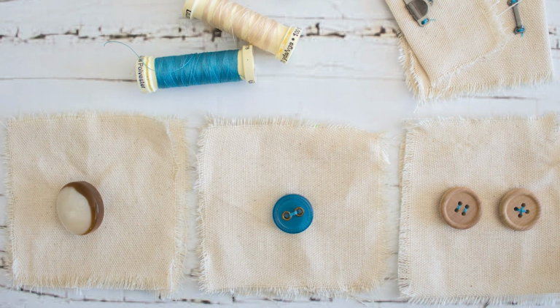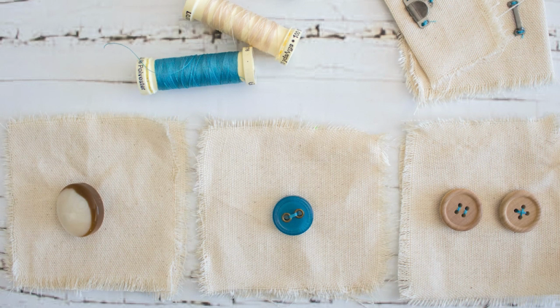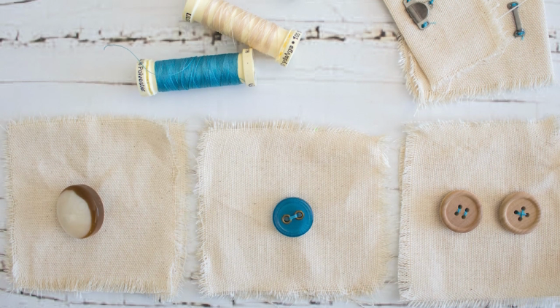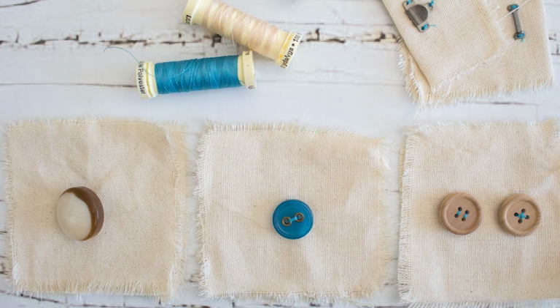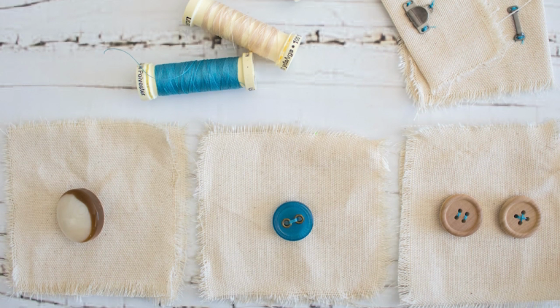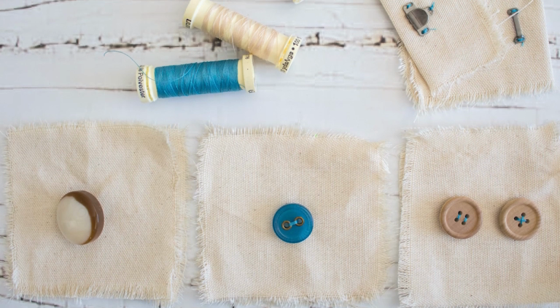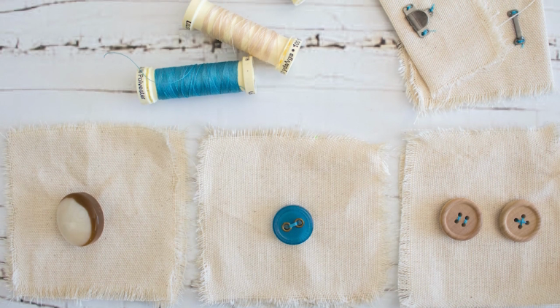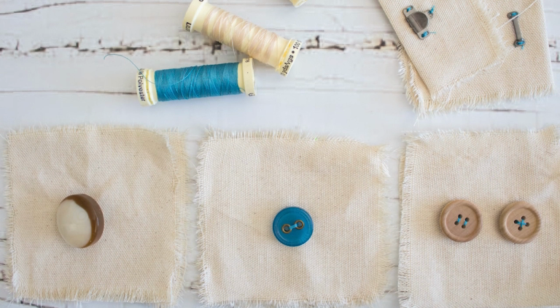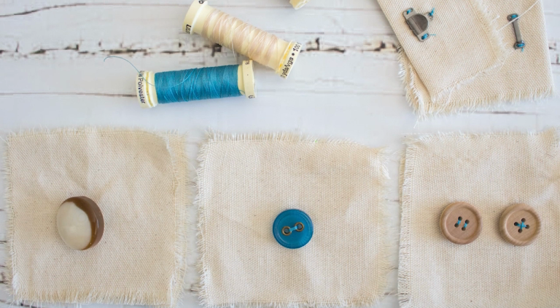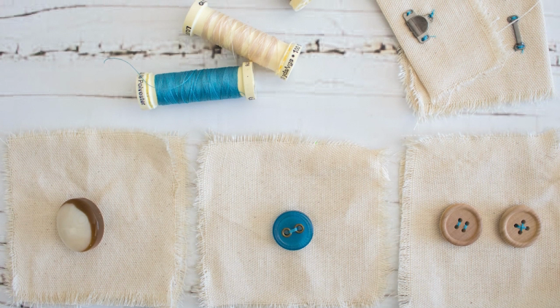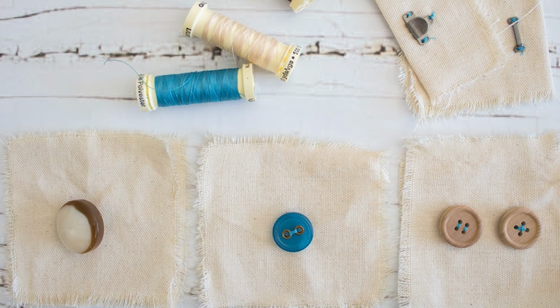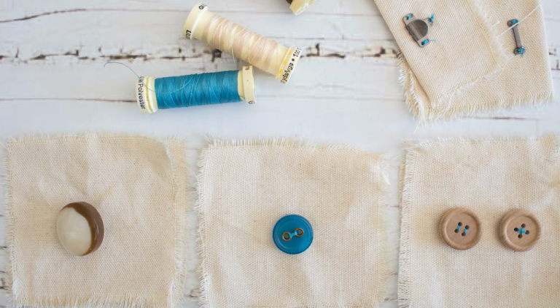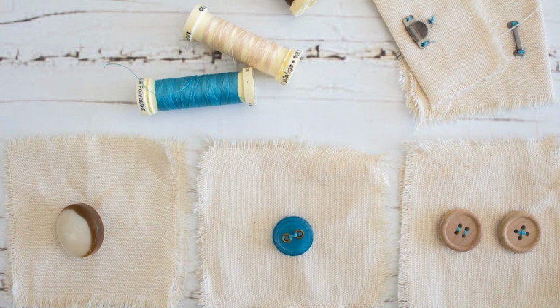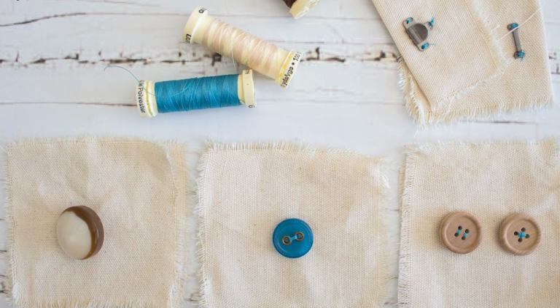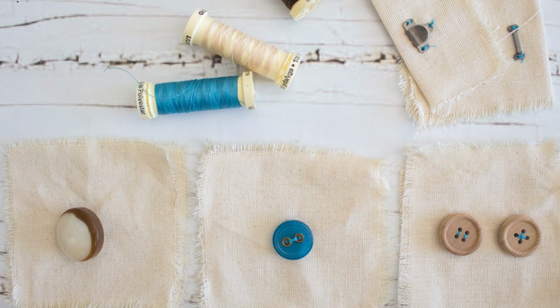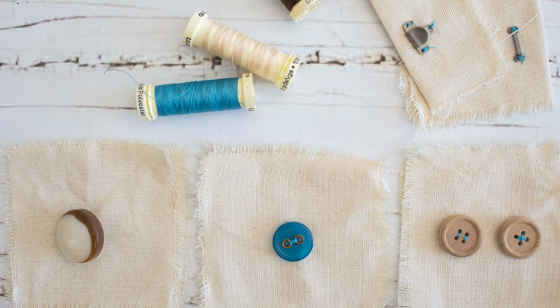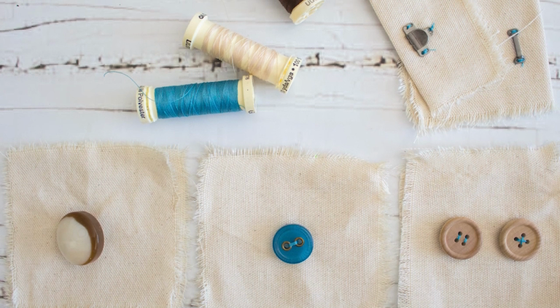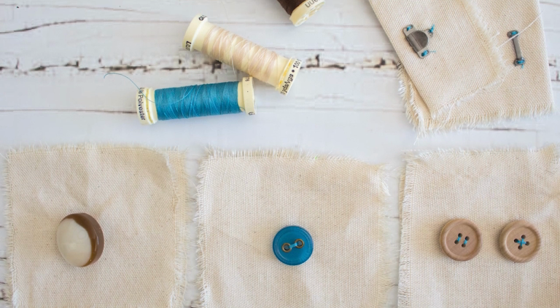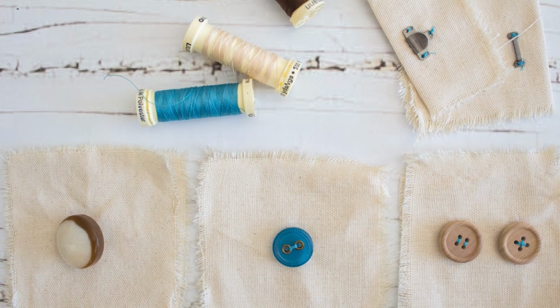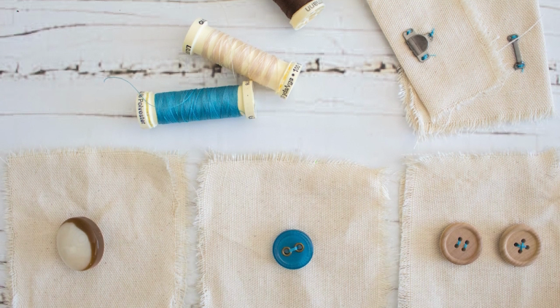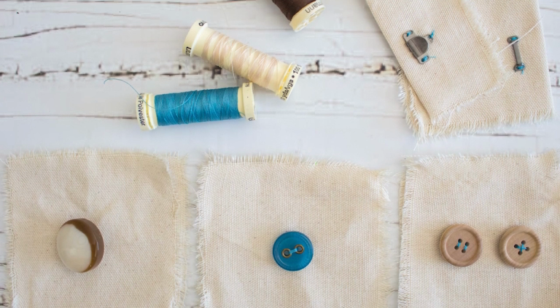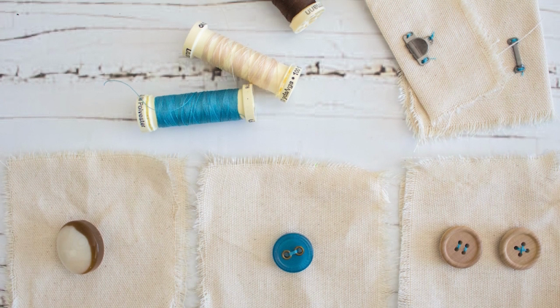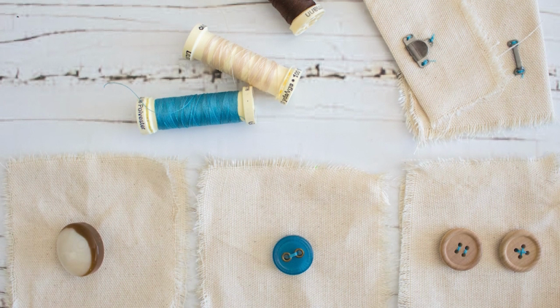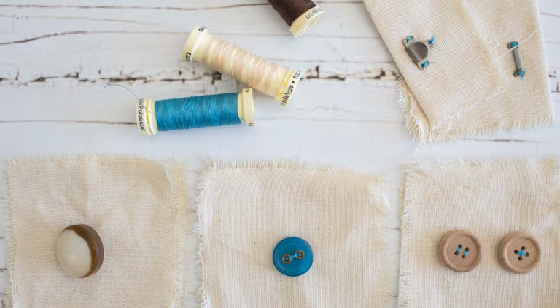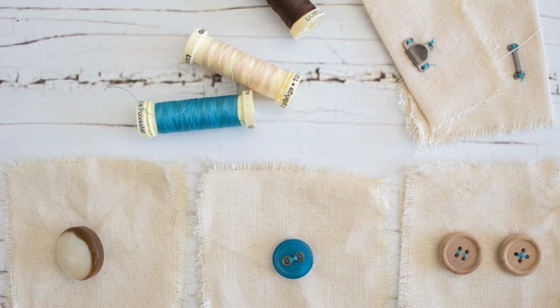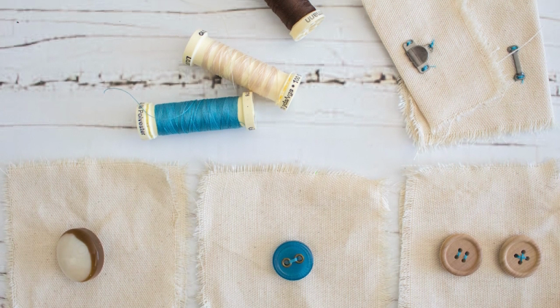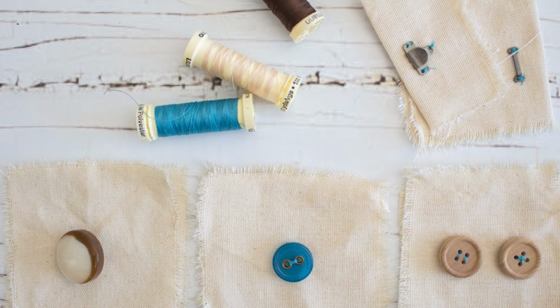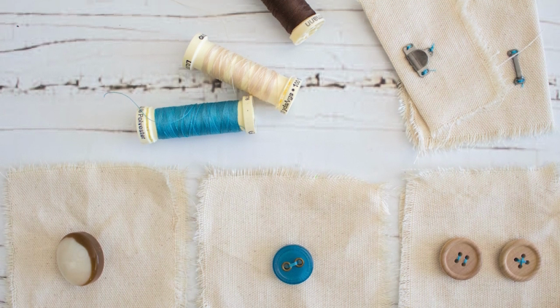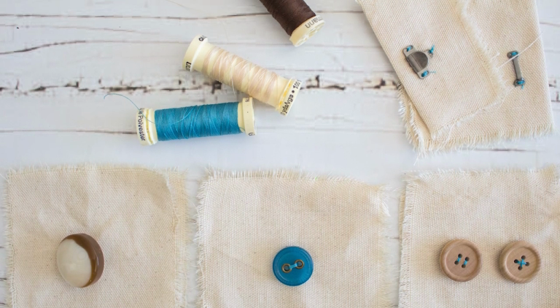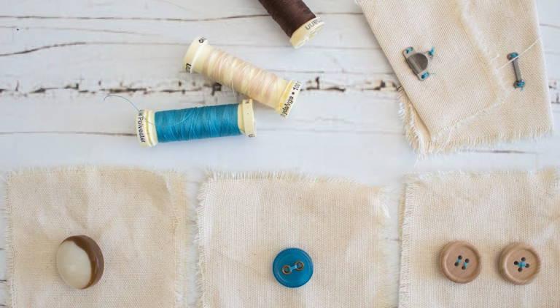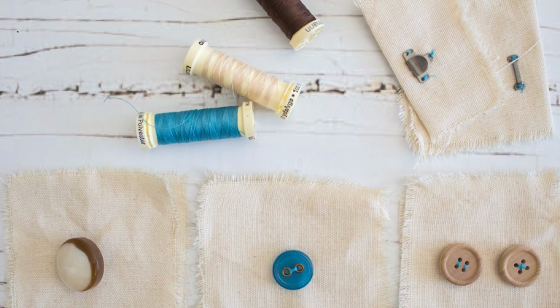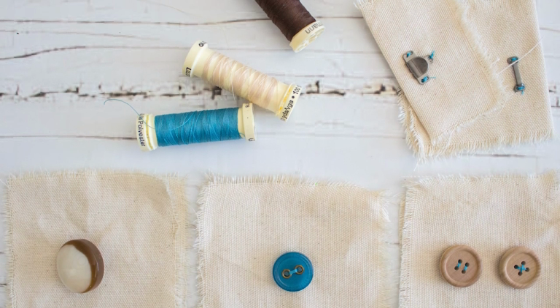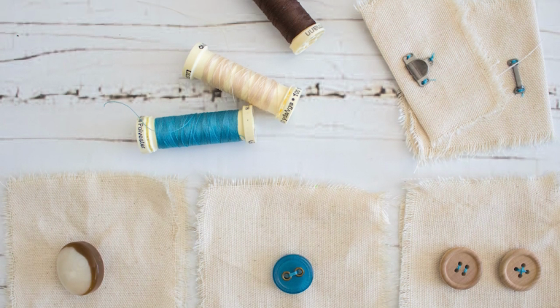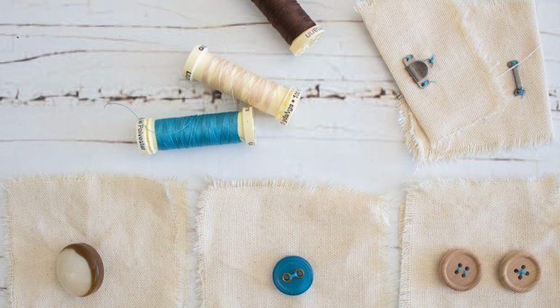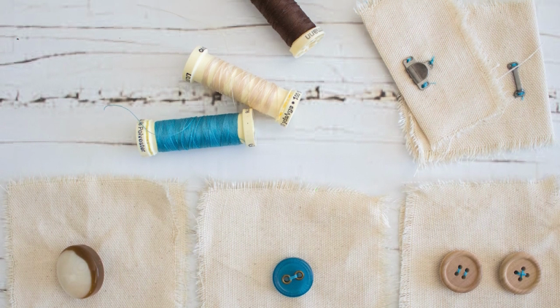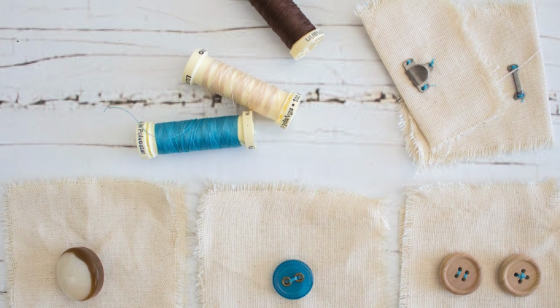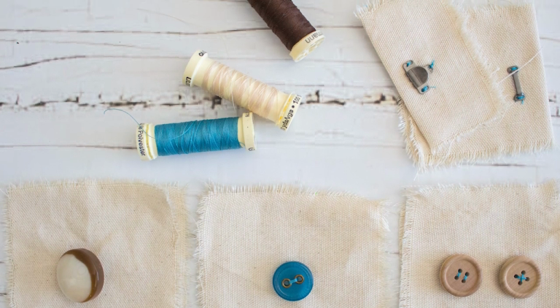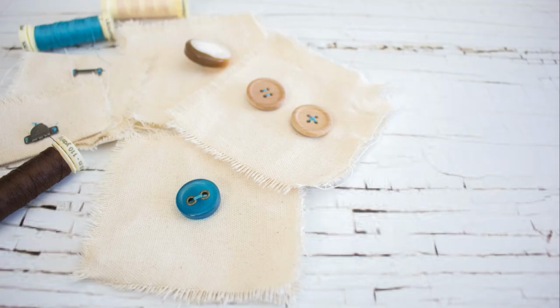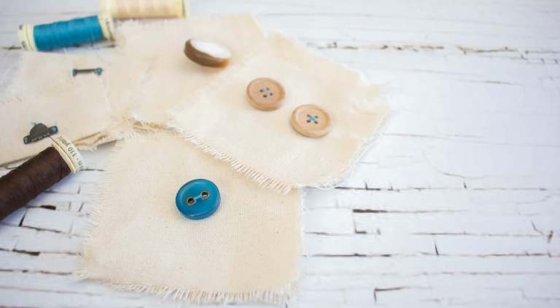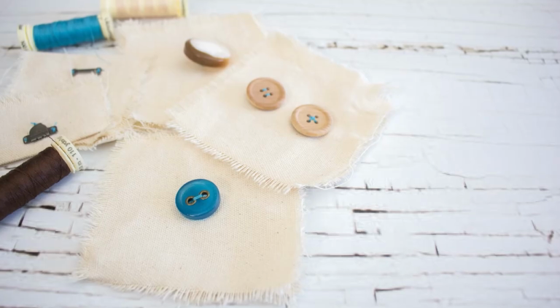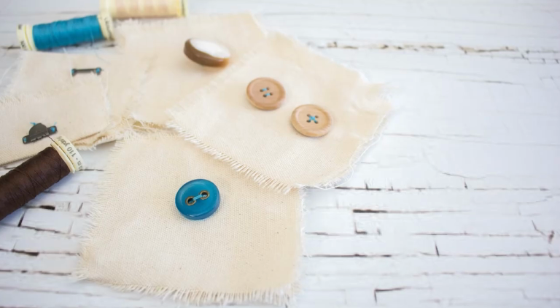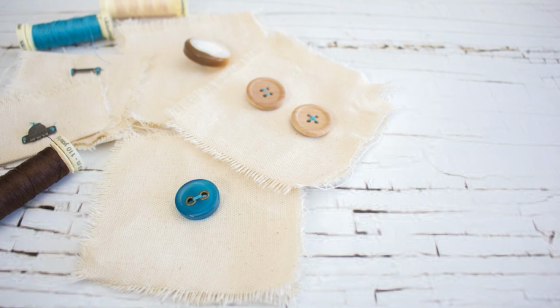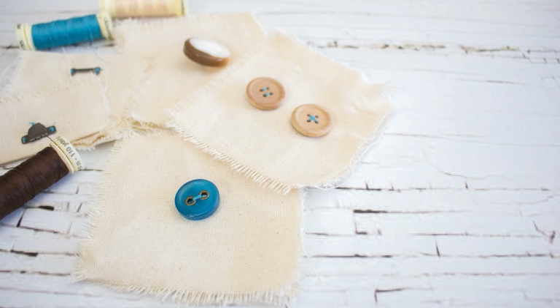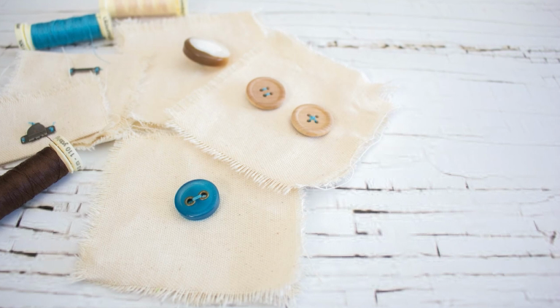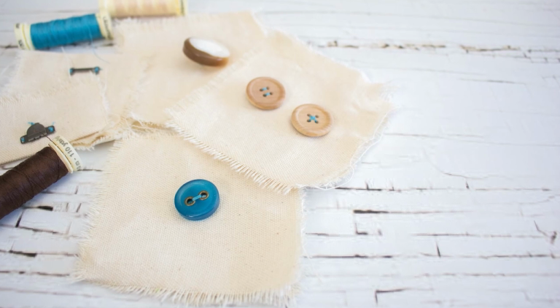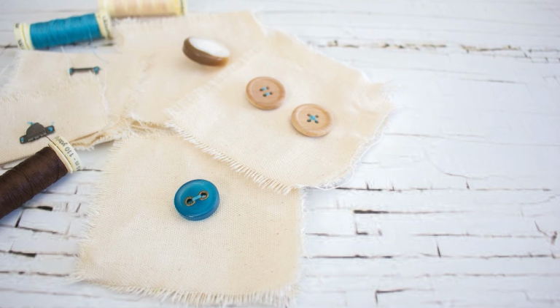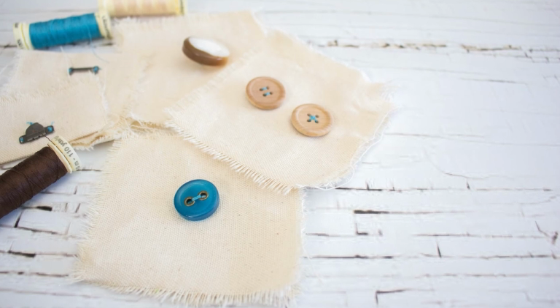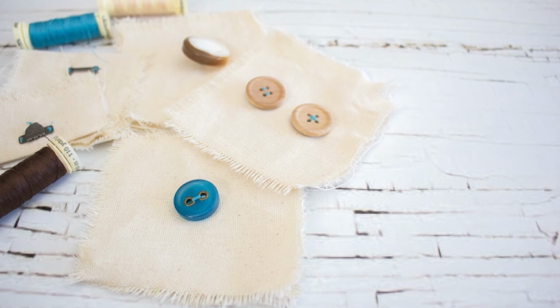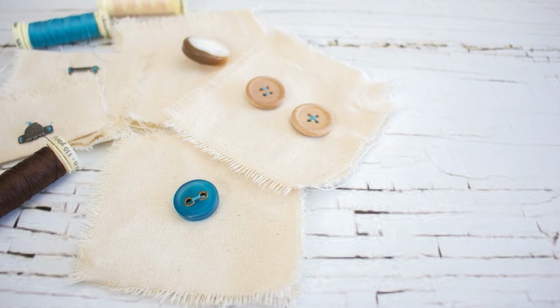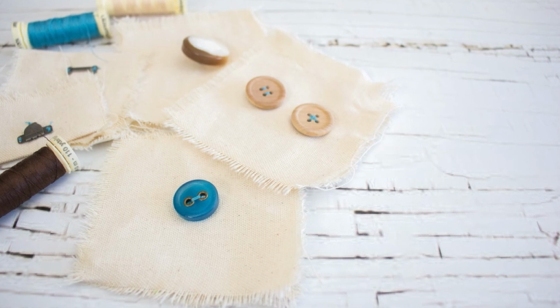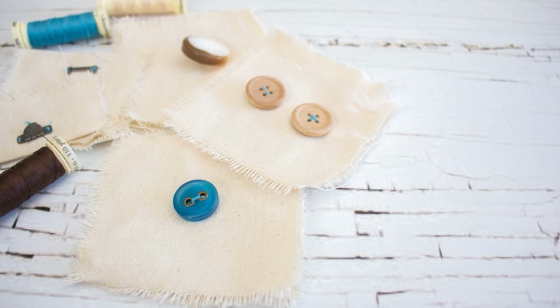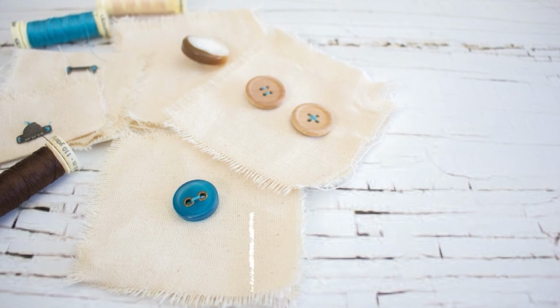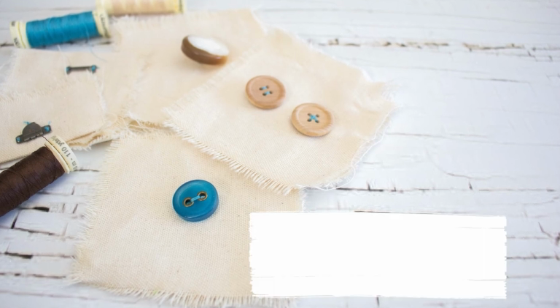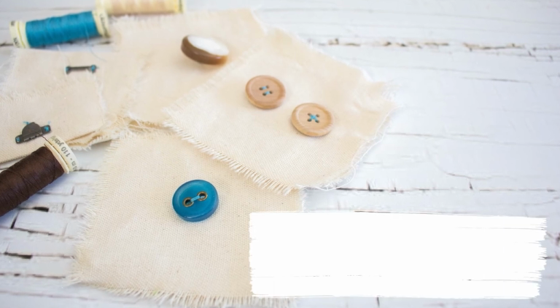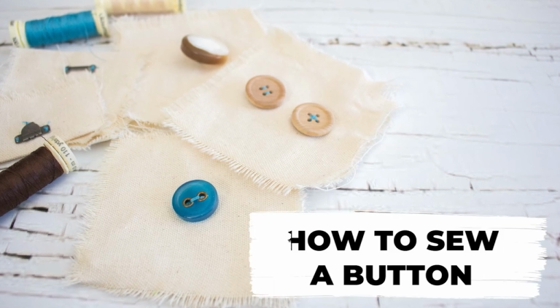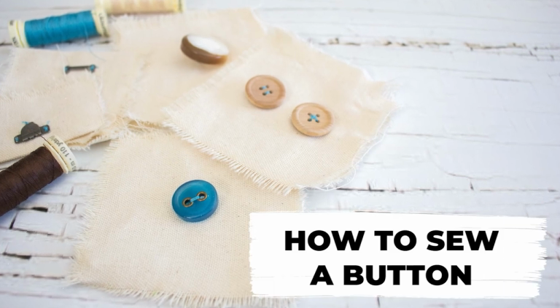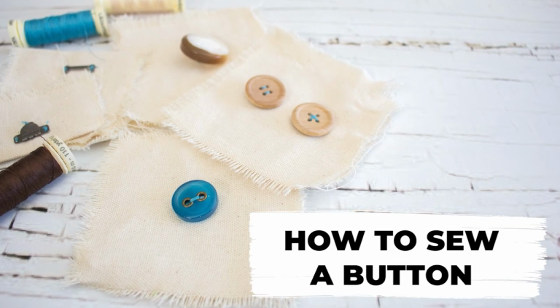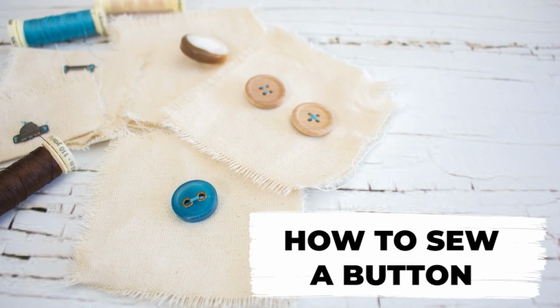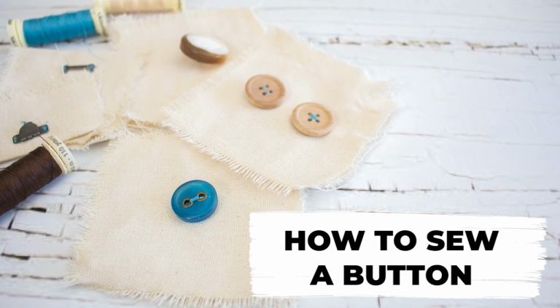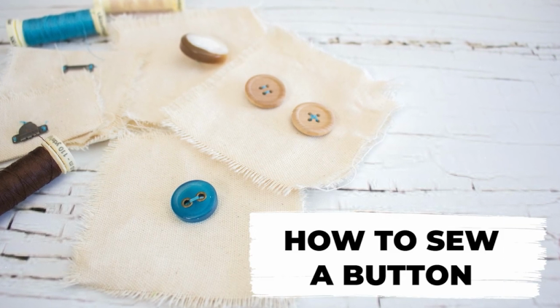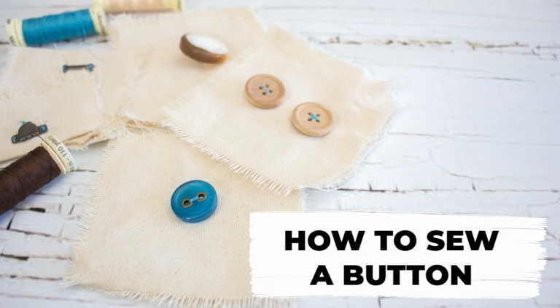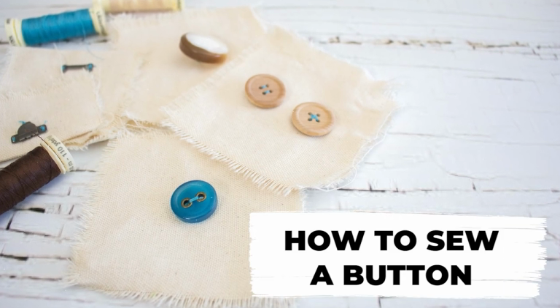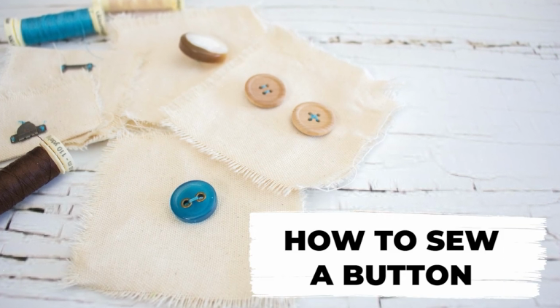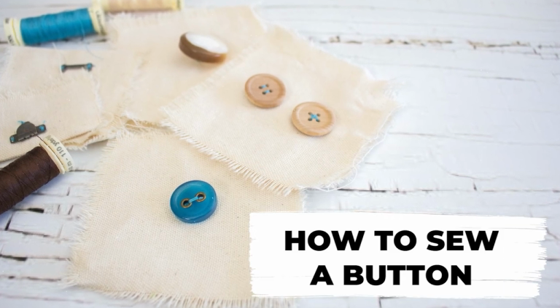Hi creative friends! Sonia here from Sustain My Craft Habit. Today I'm going to show you how to sew by hand four different types of buttons.